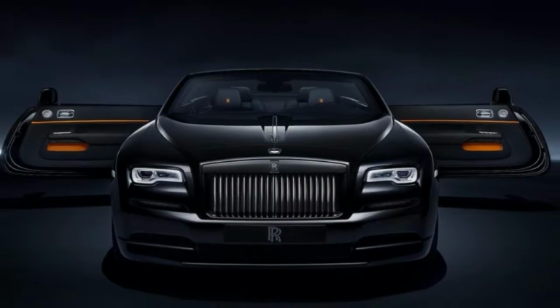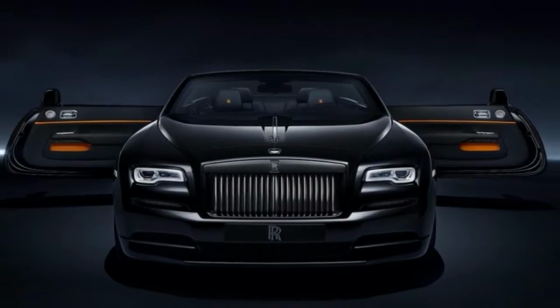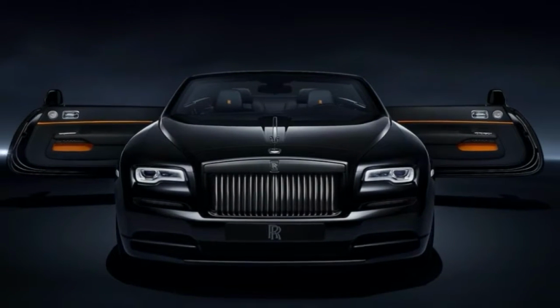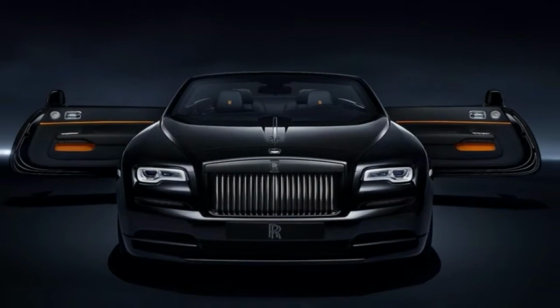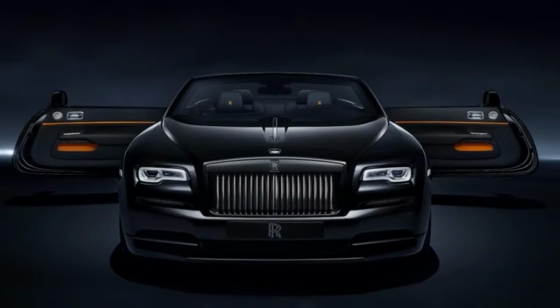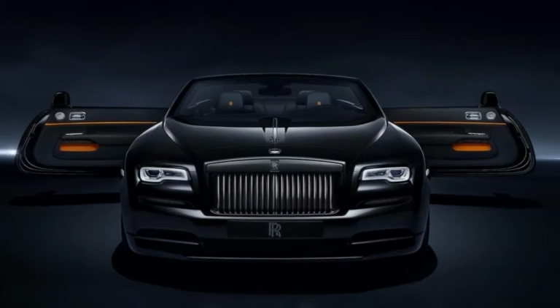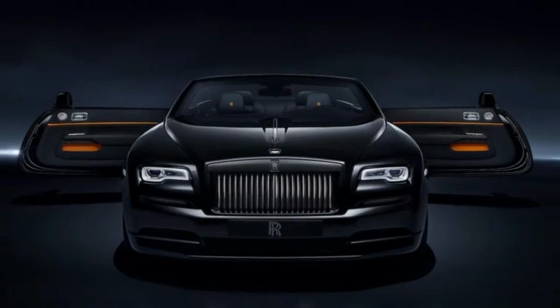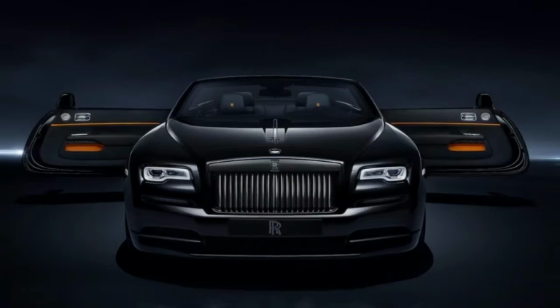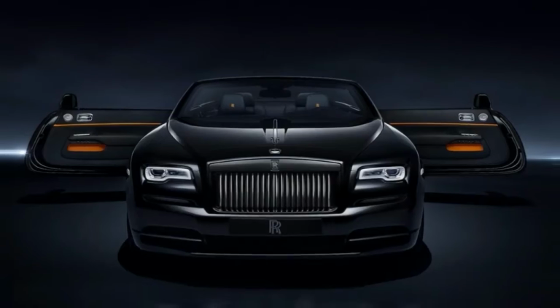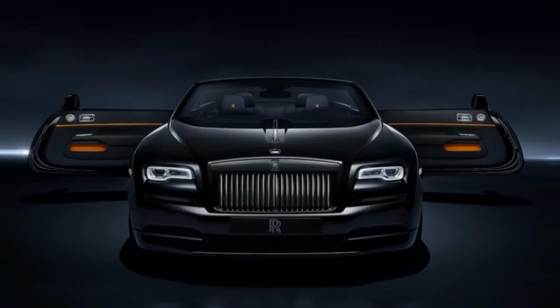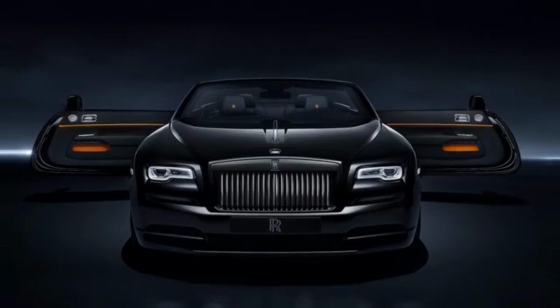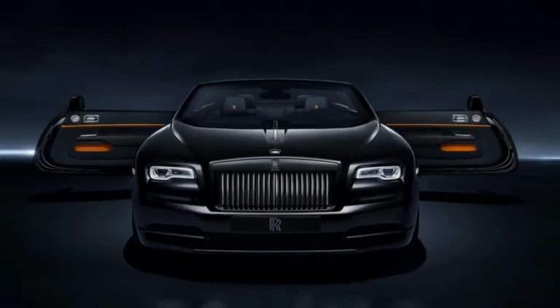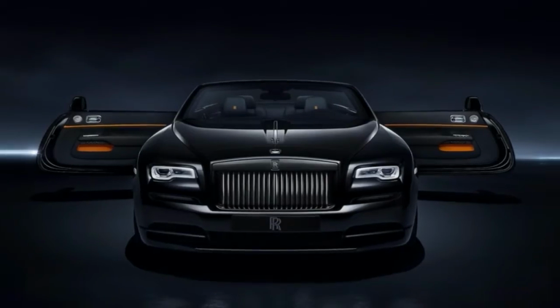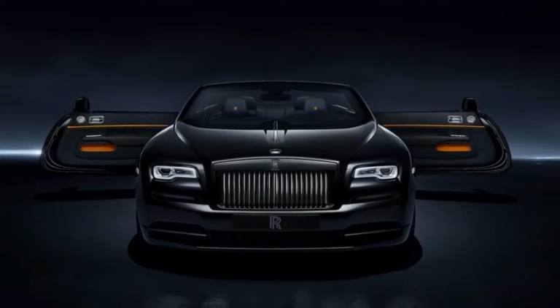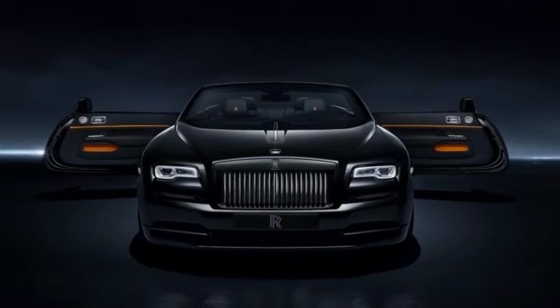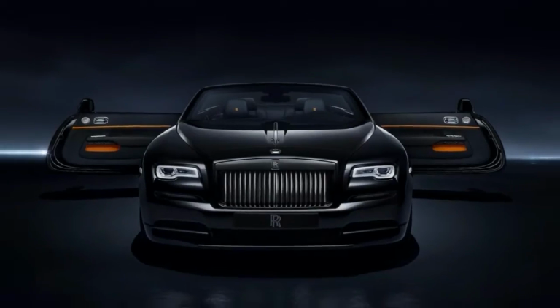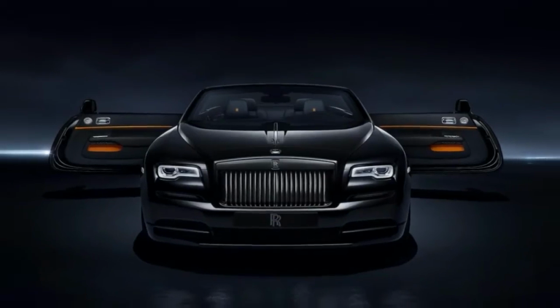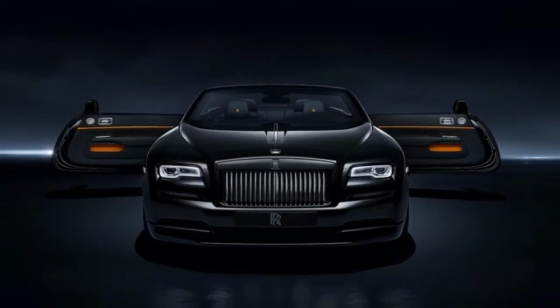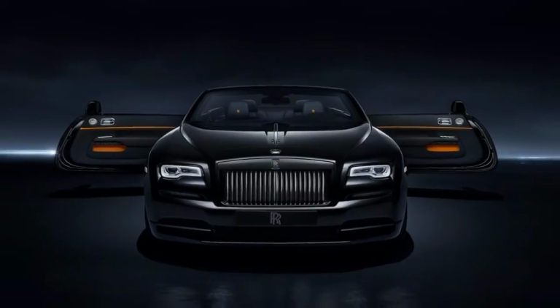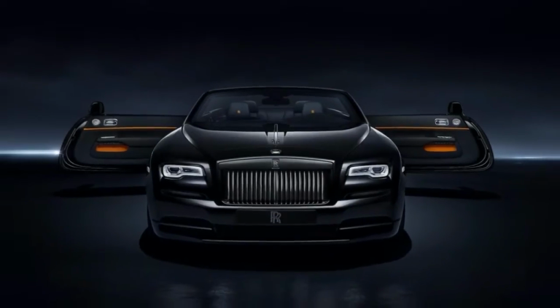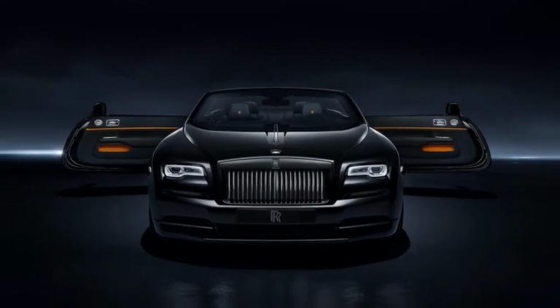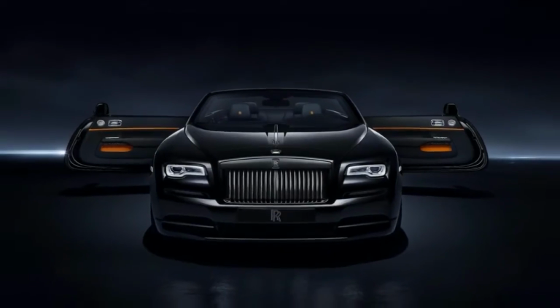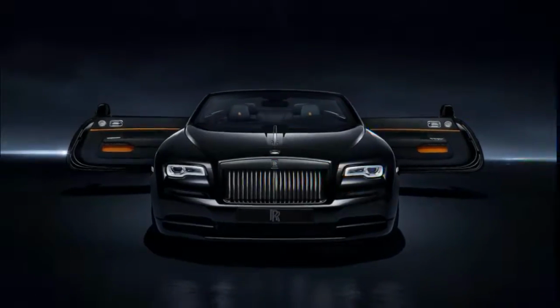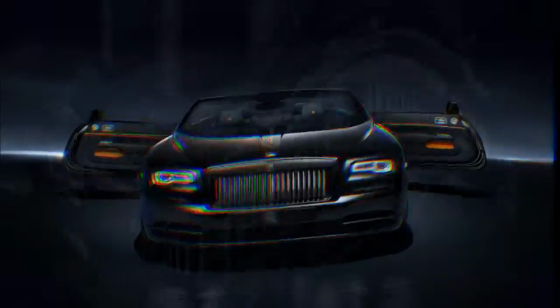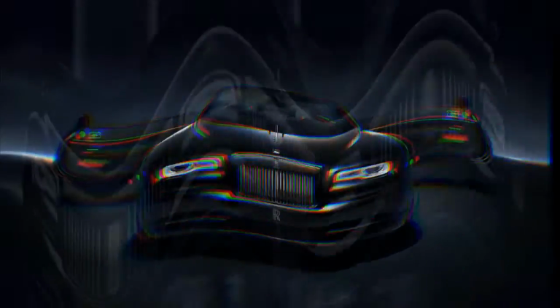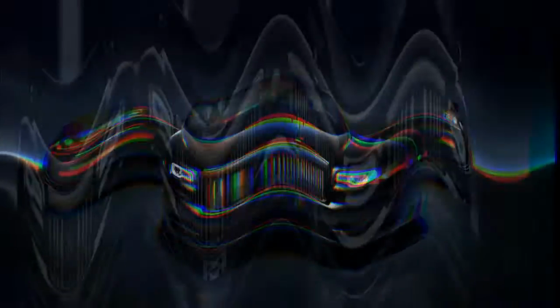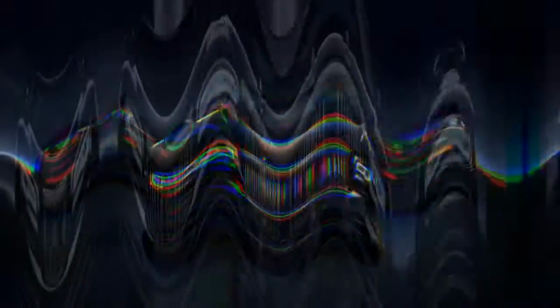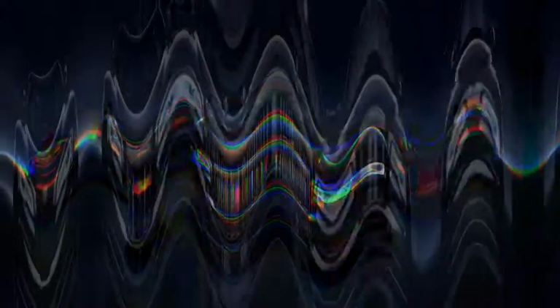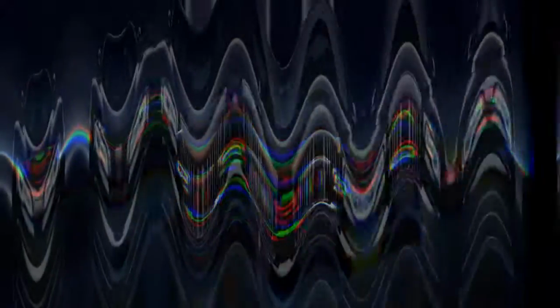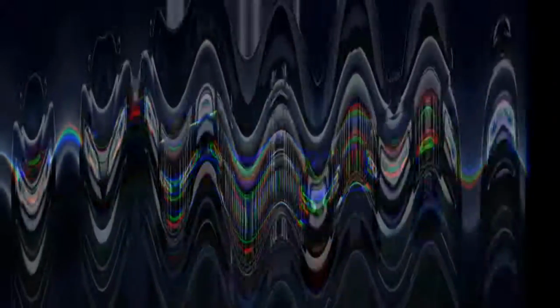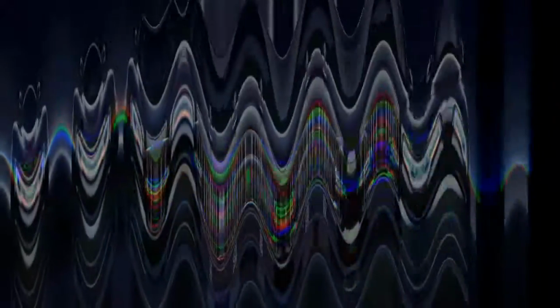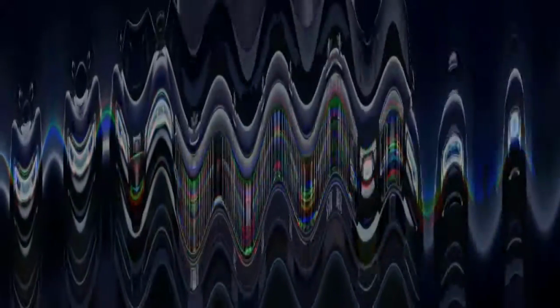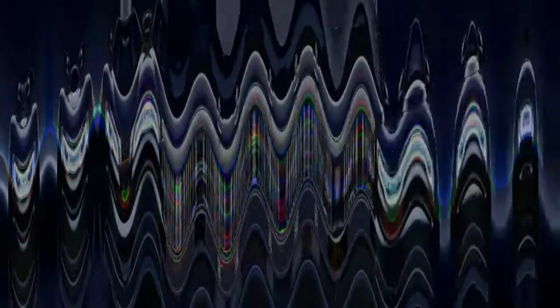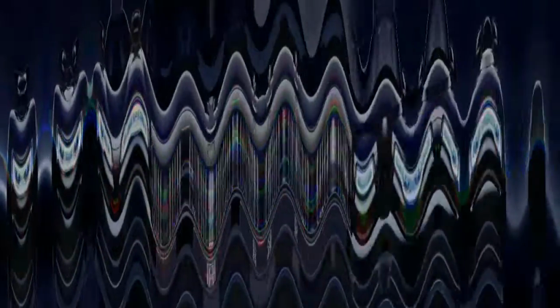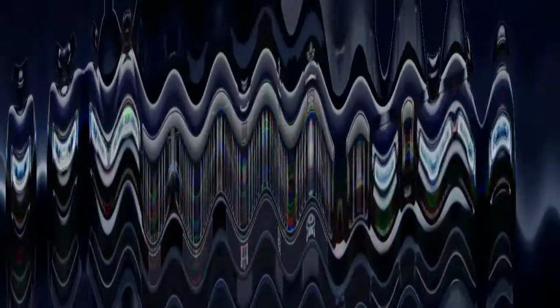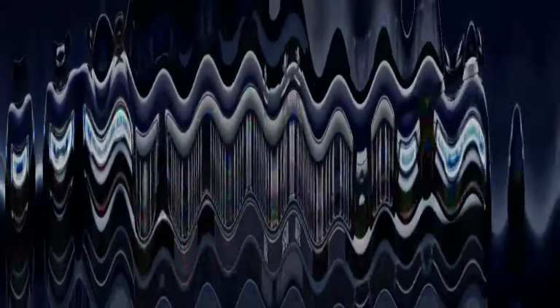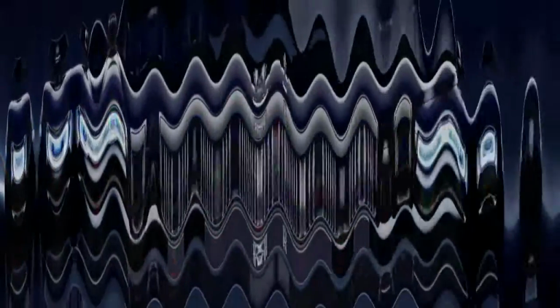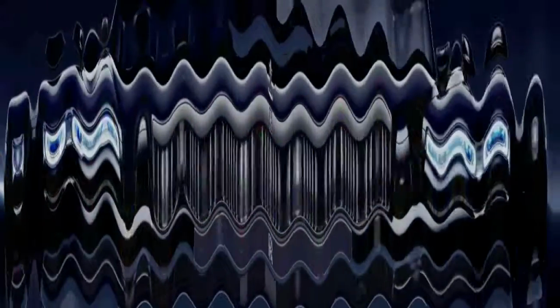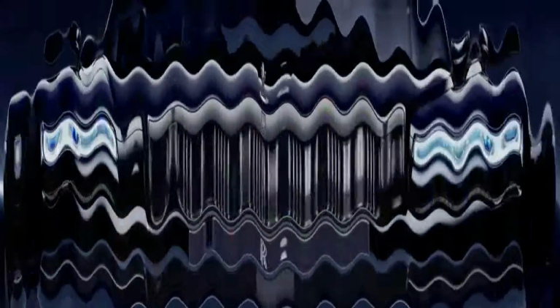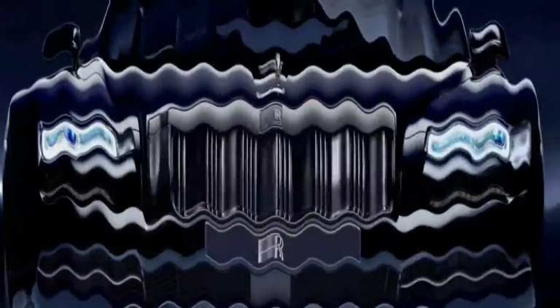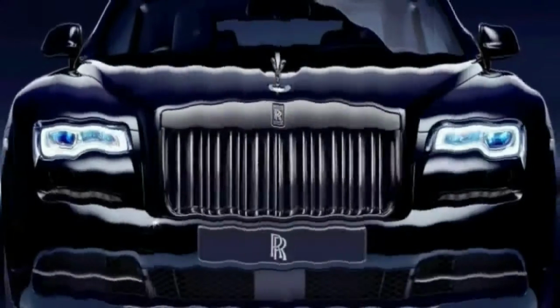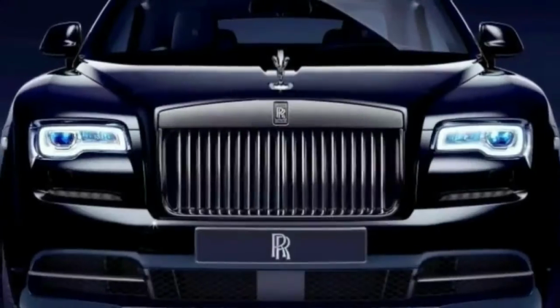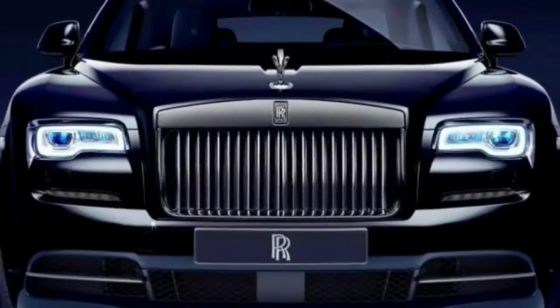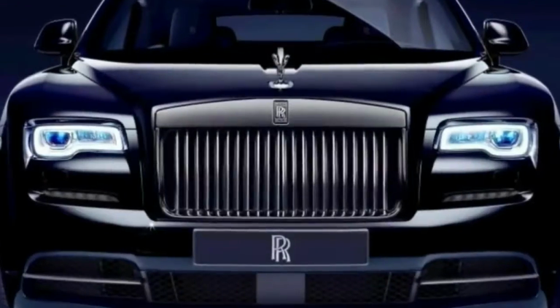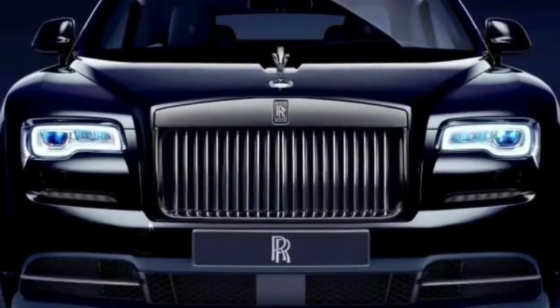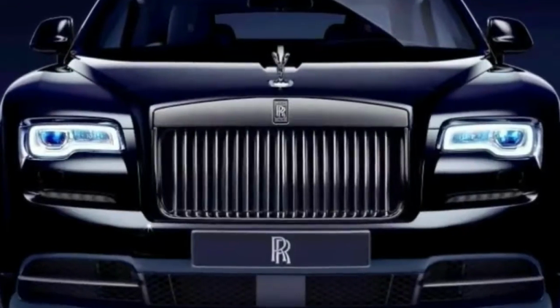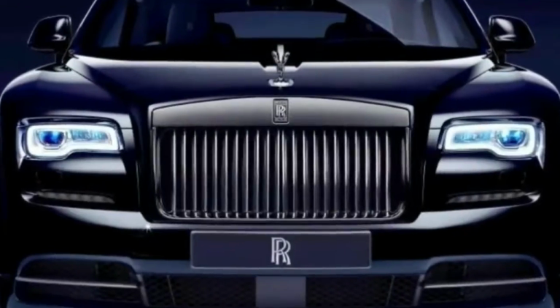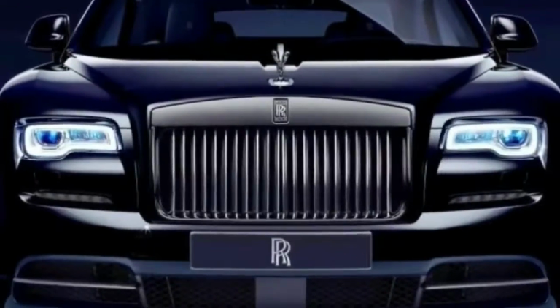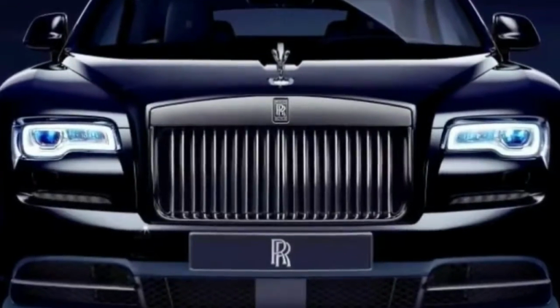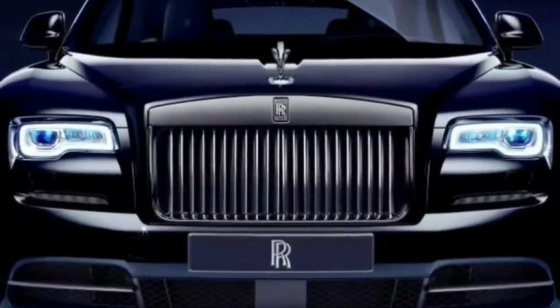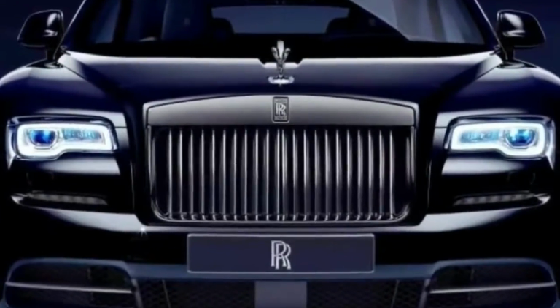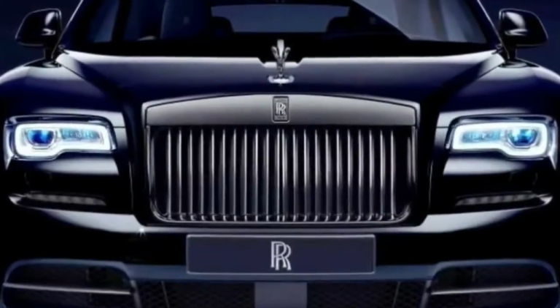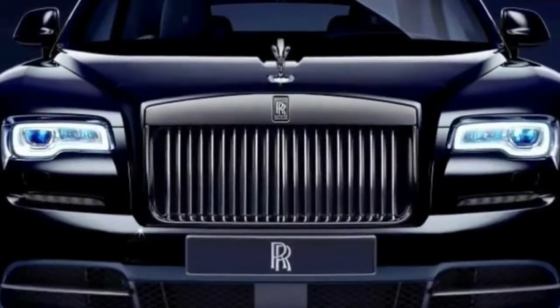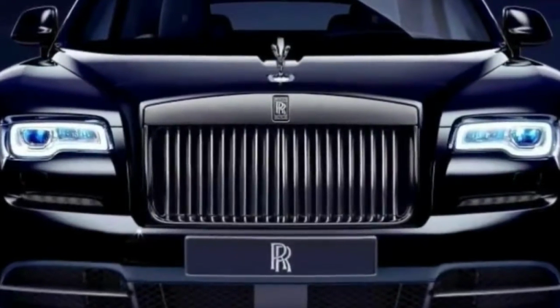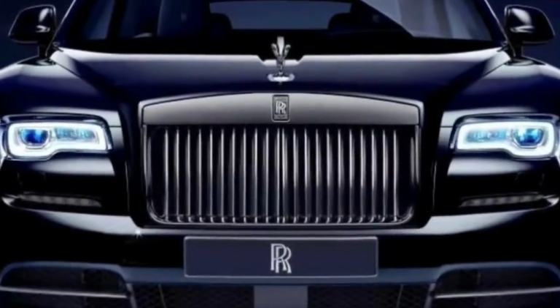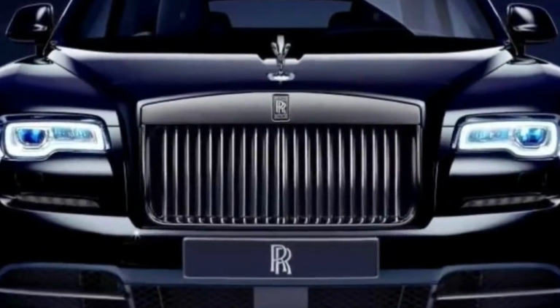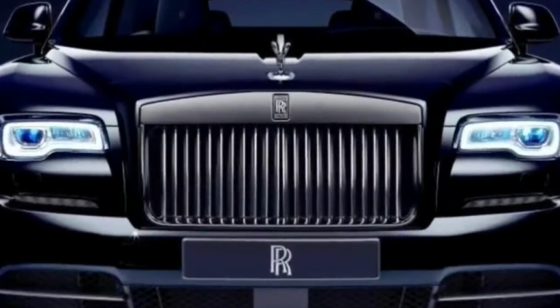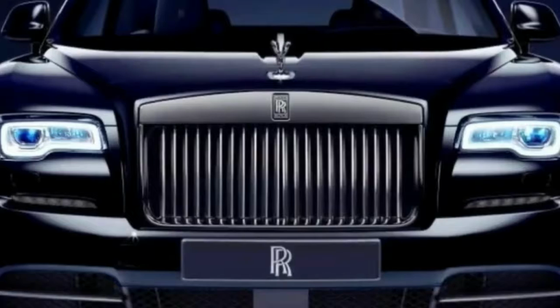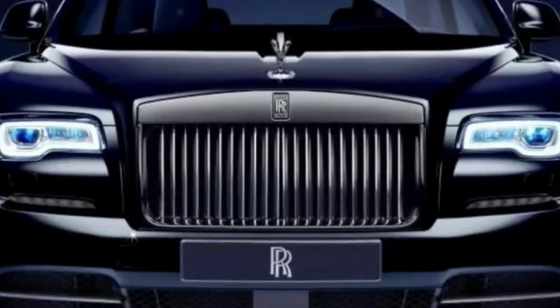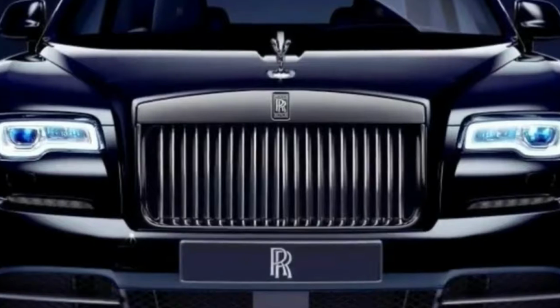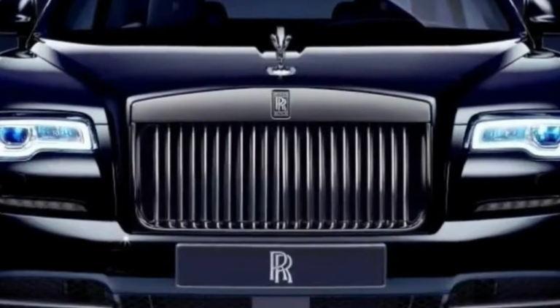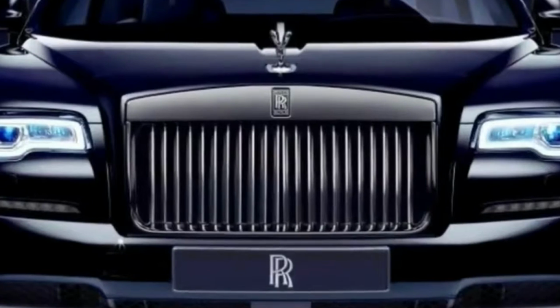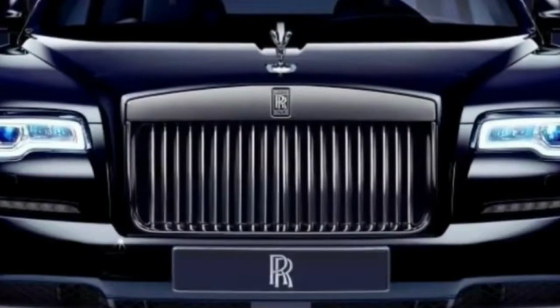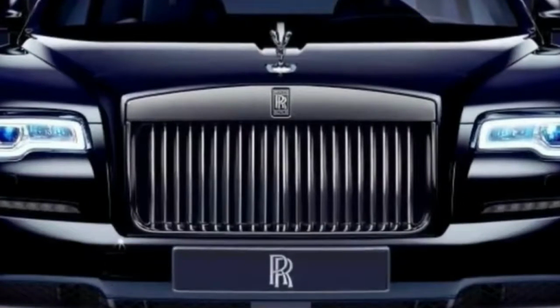Like every Rolls, this thing's also packed with minutiae. The black paint is the deepest, darkest and most intense black to ever grace the brand.